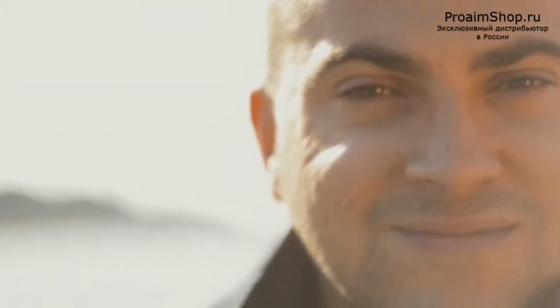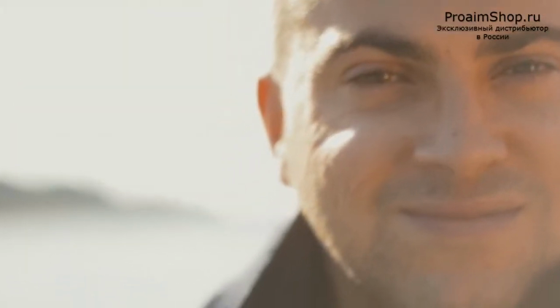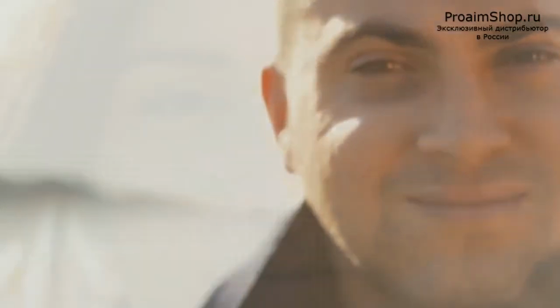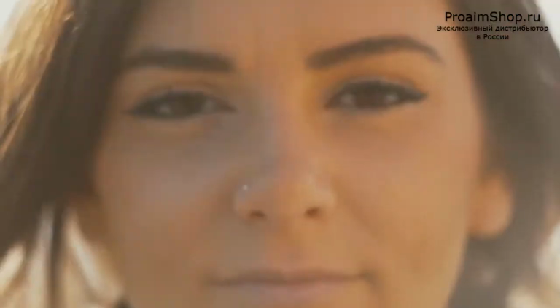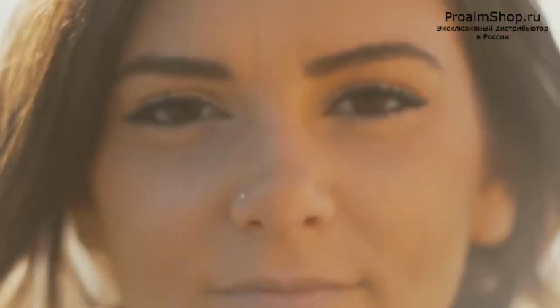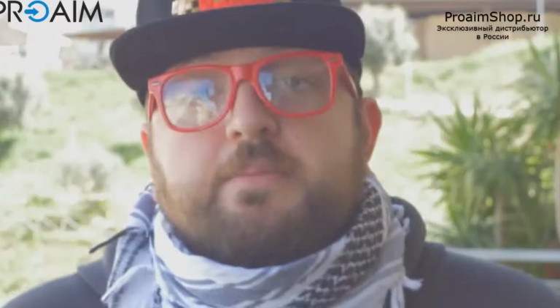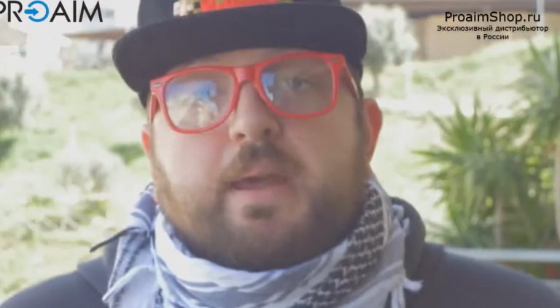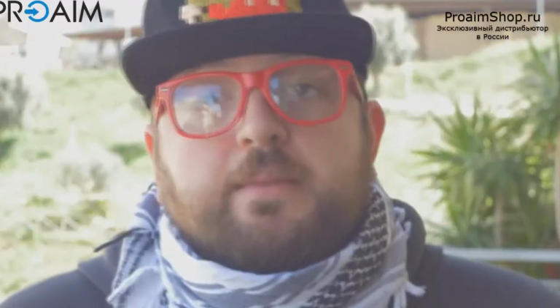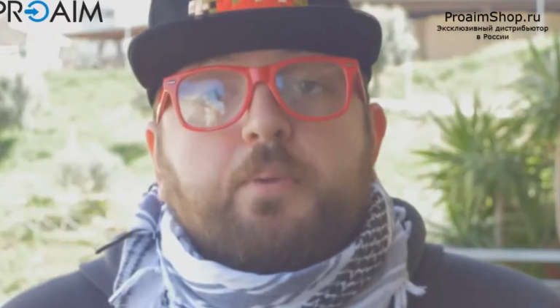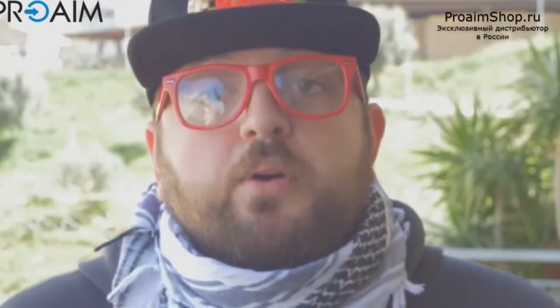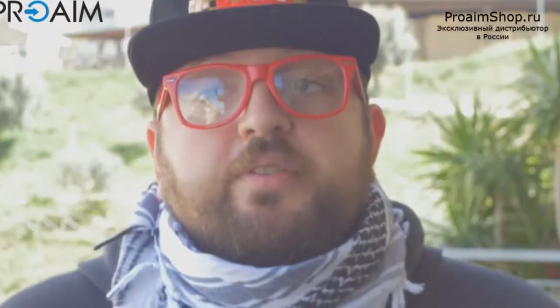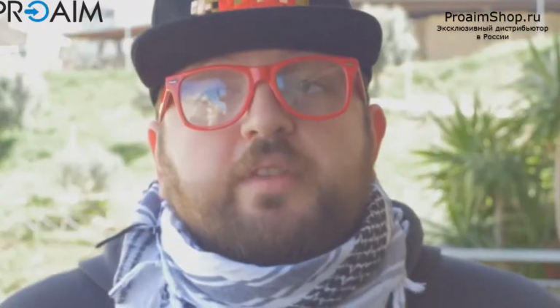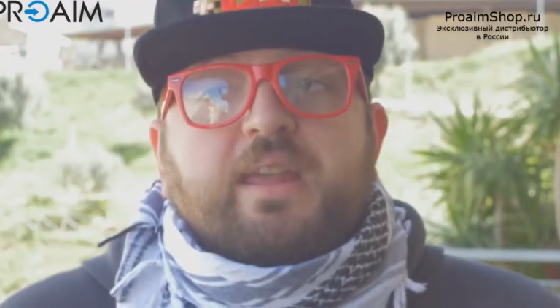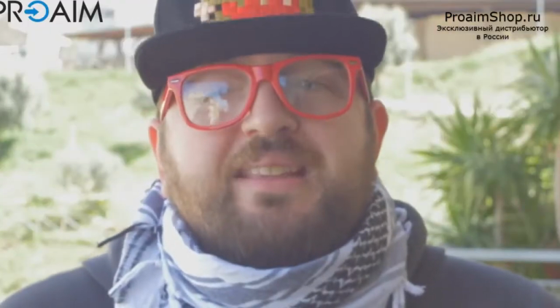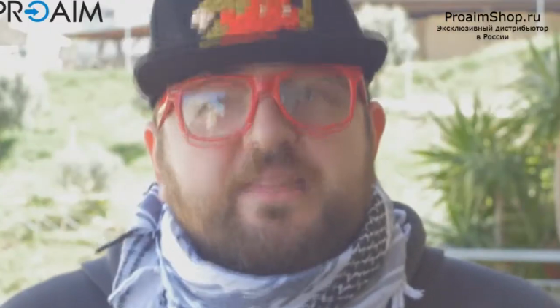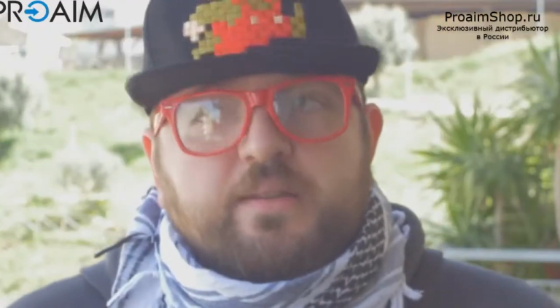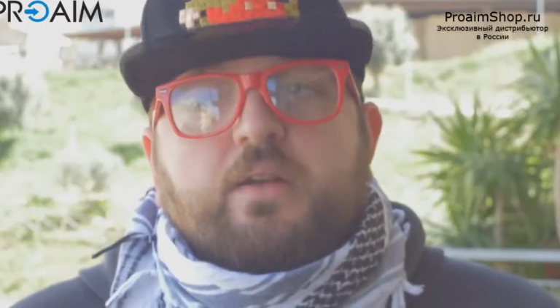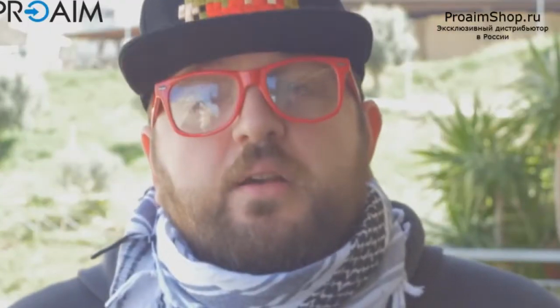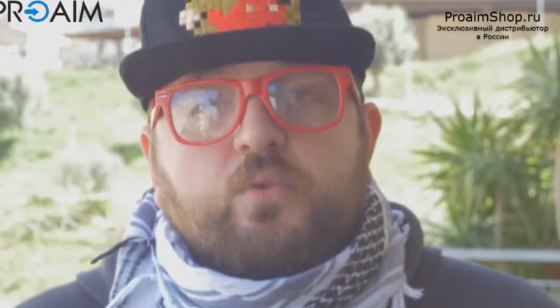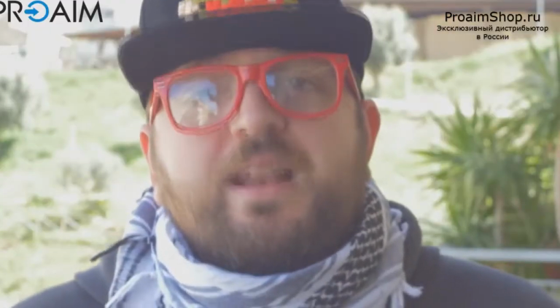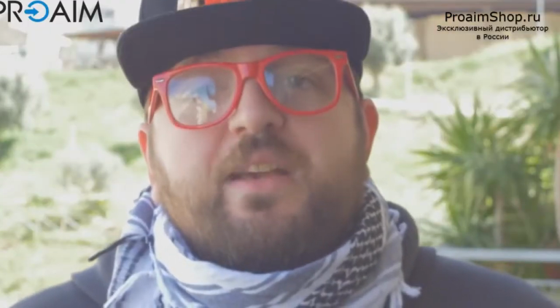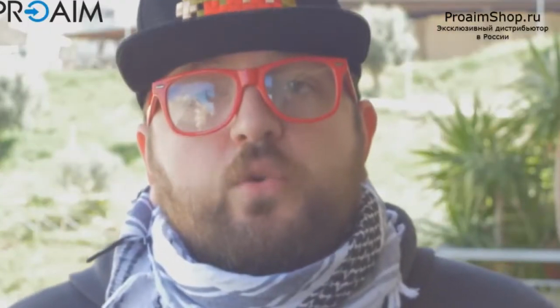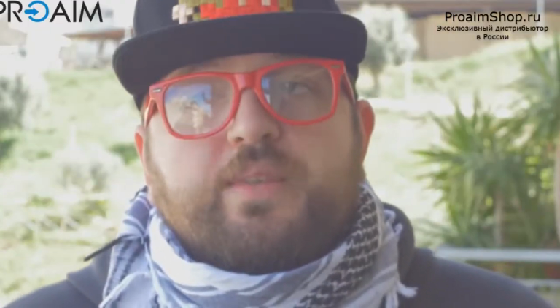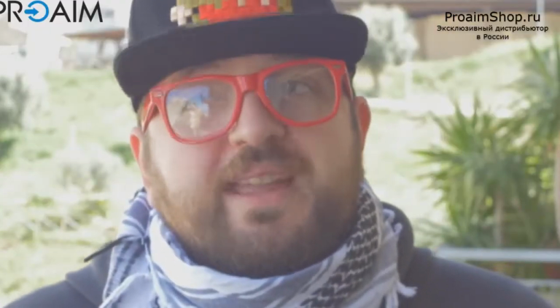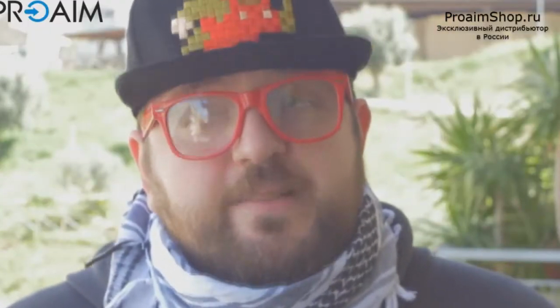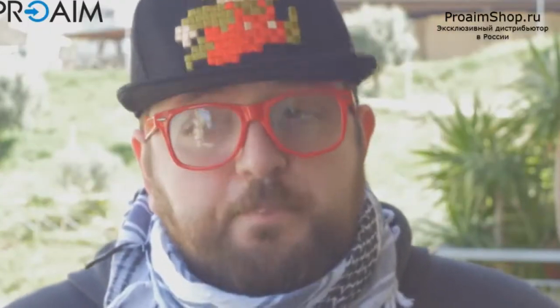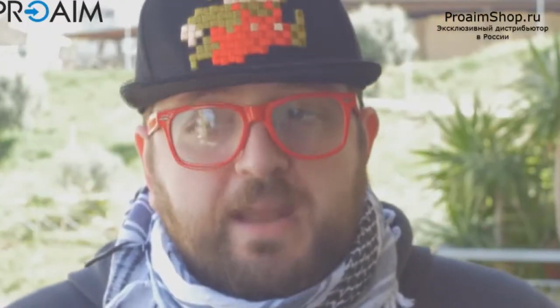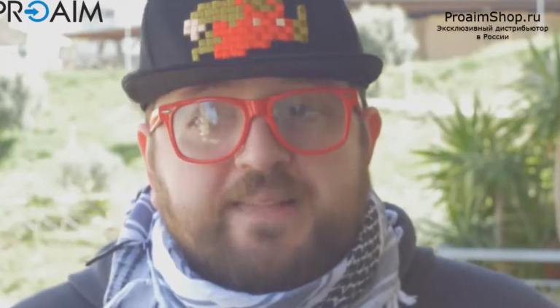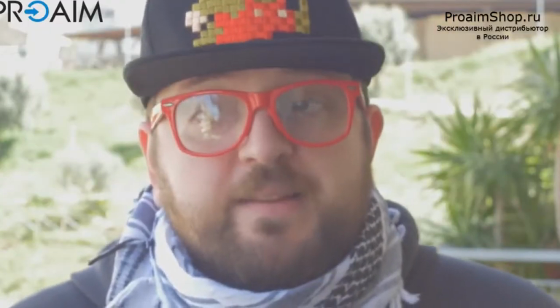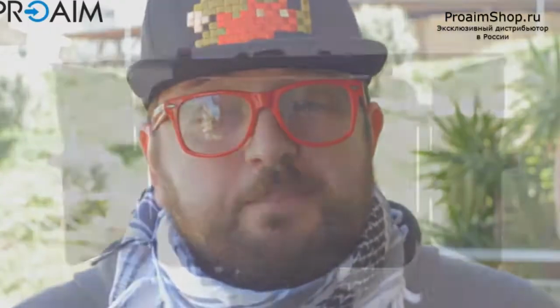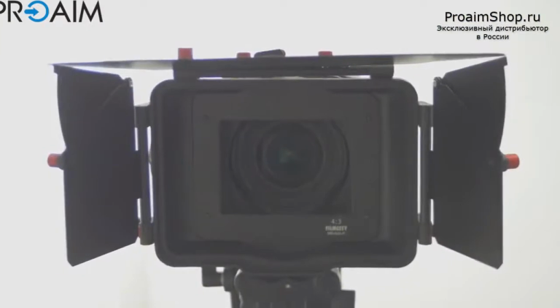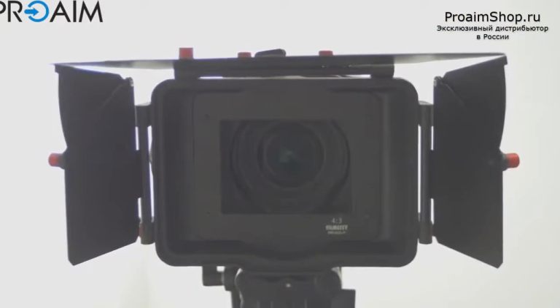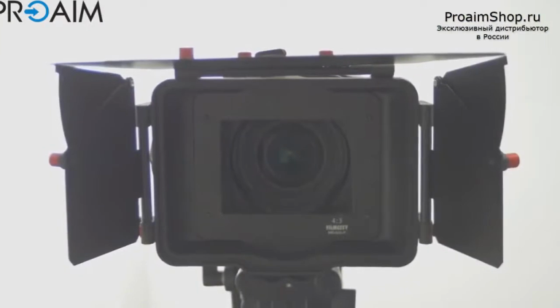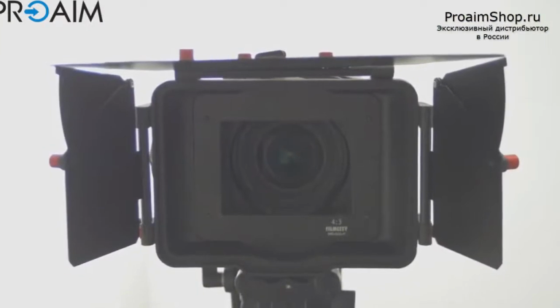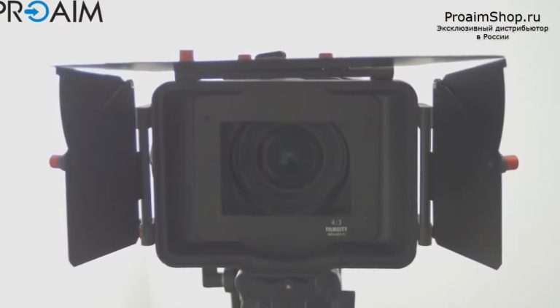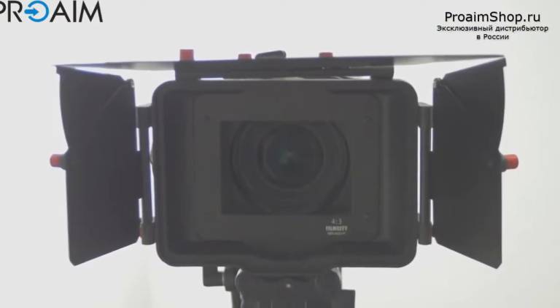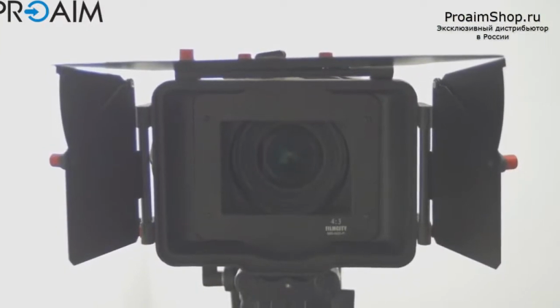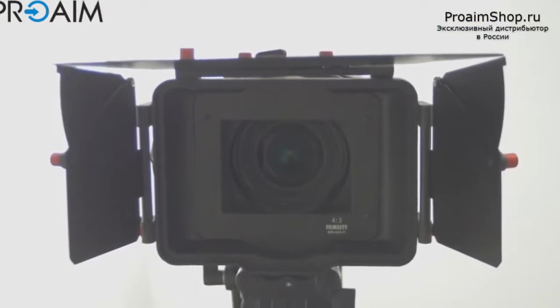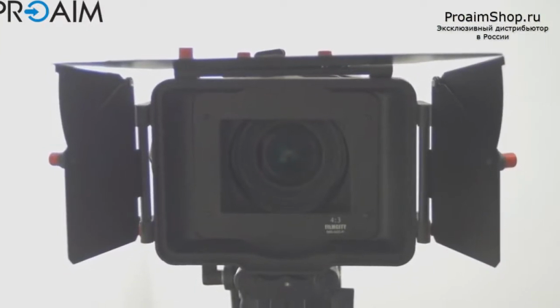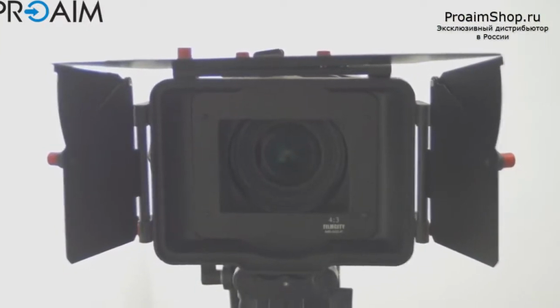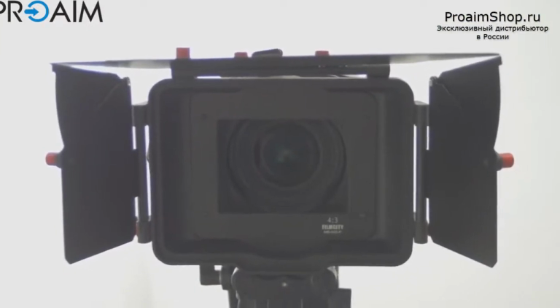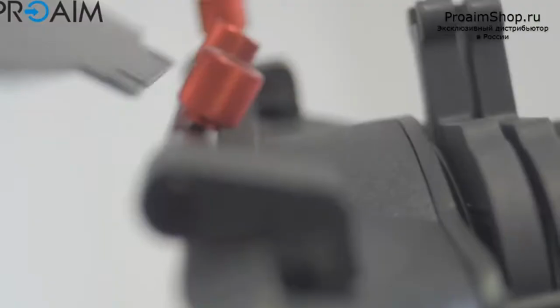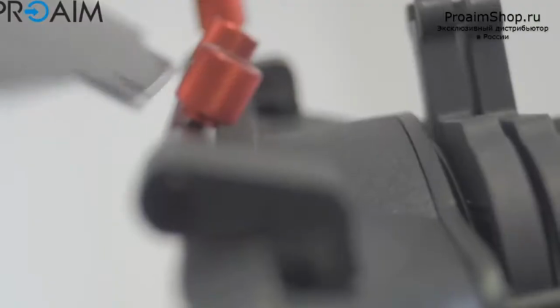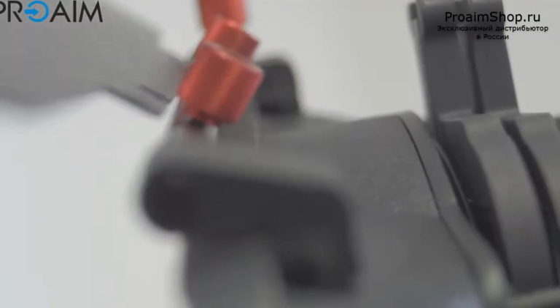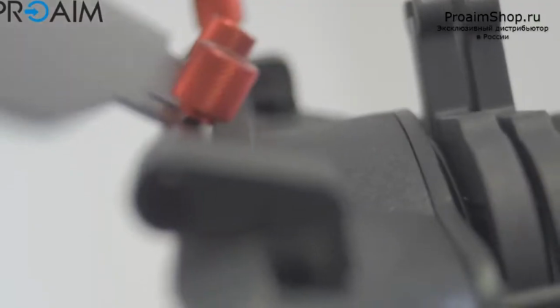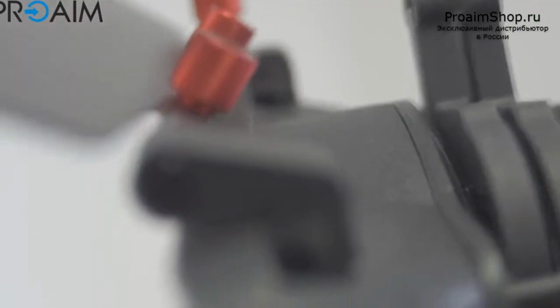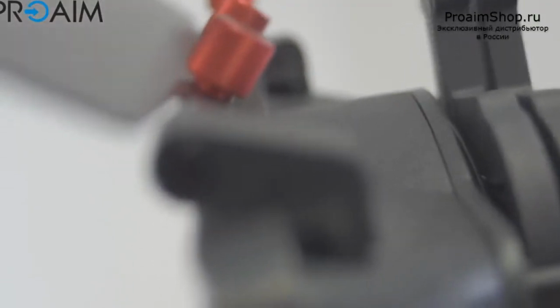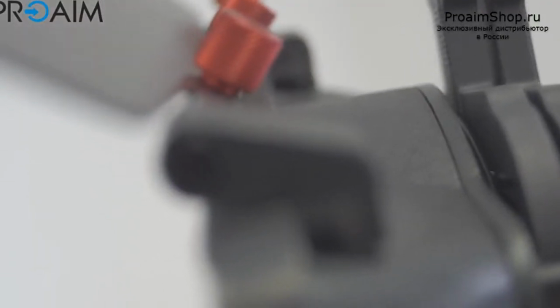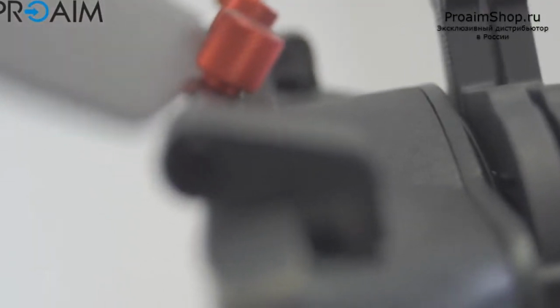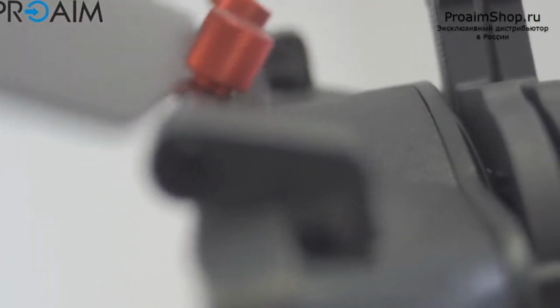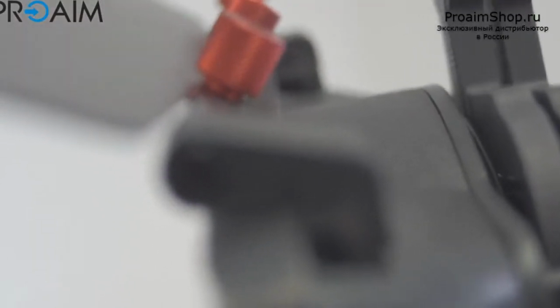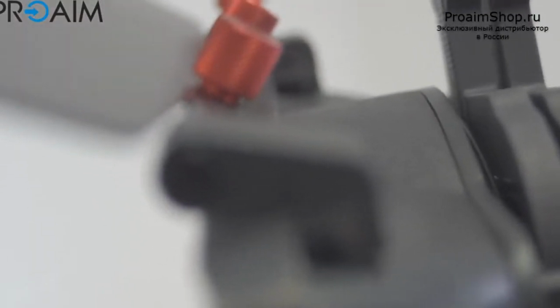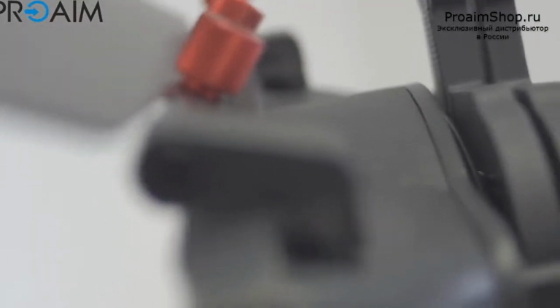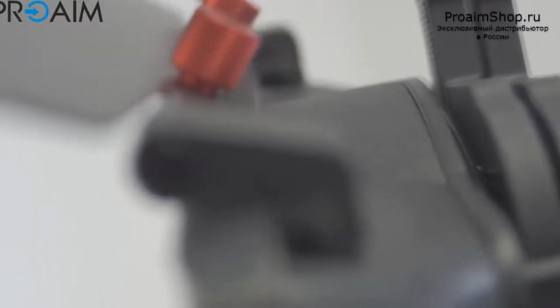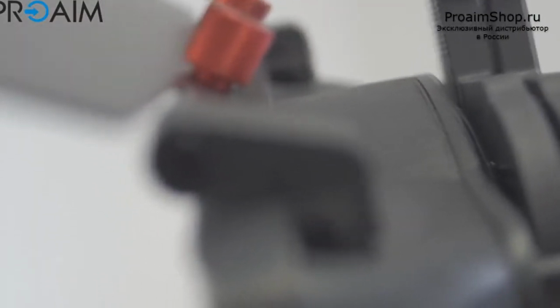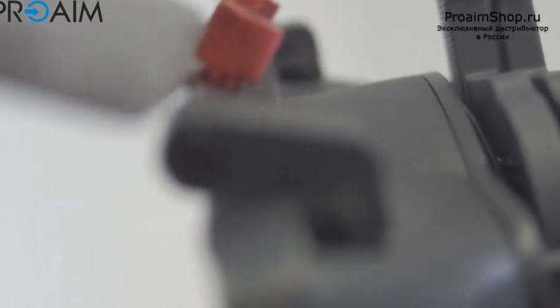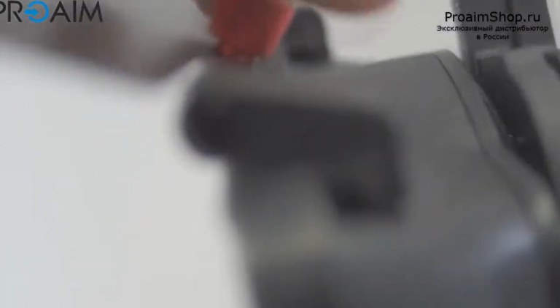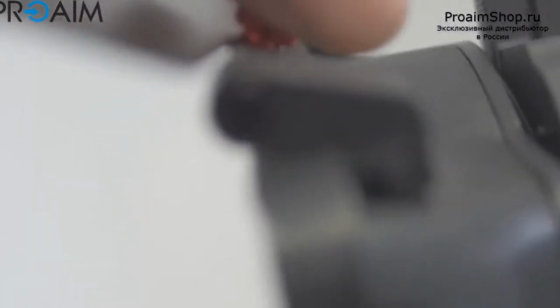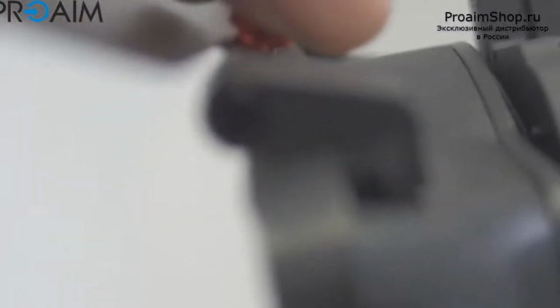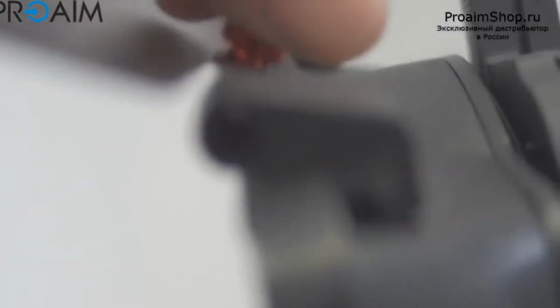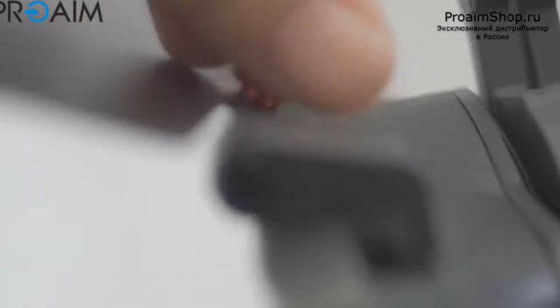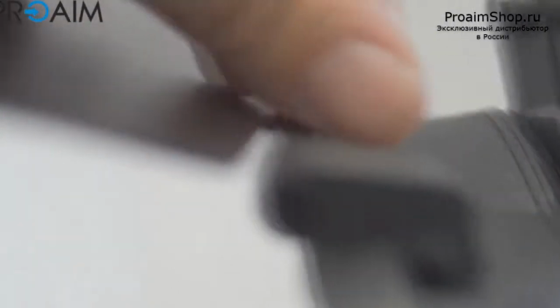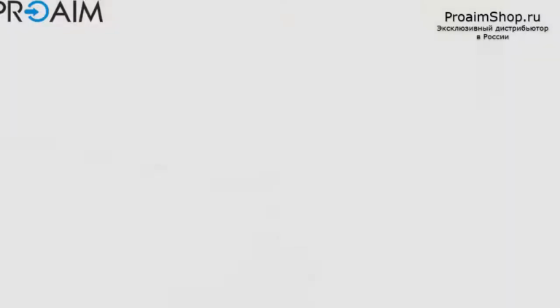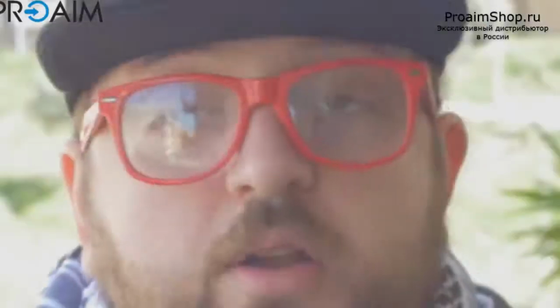The matte box is really good — it's plastic, but it's really good plastic, and the hood is in aluminum.